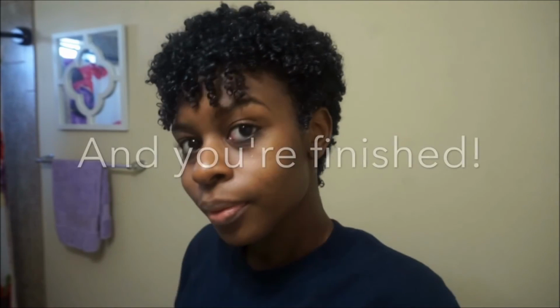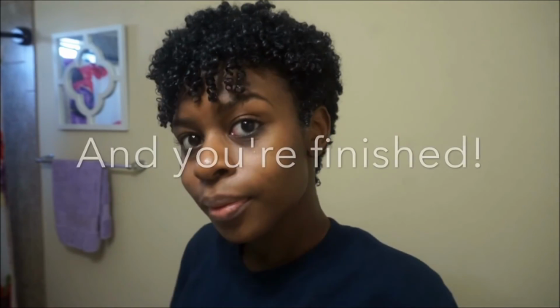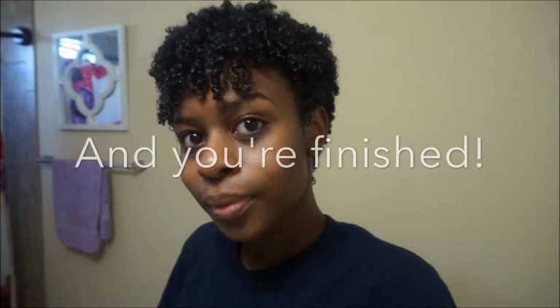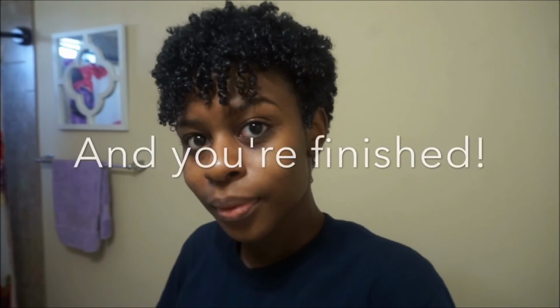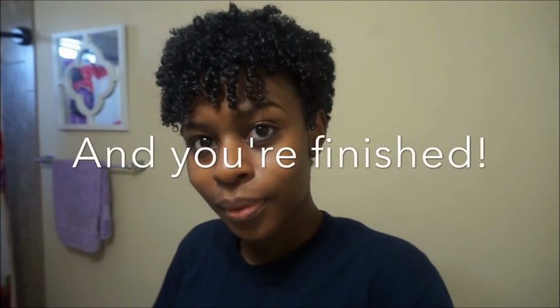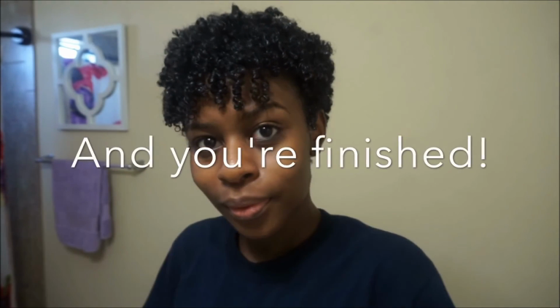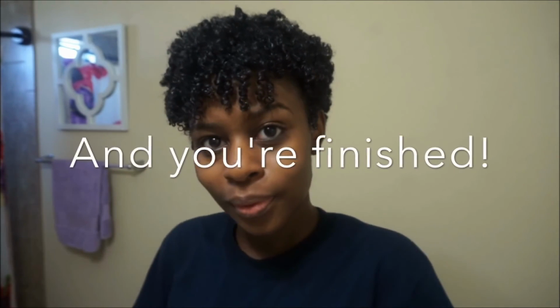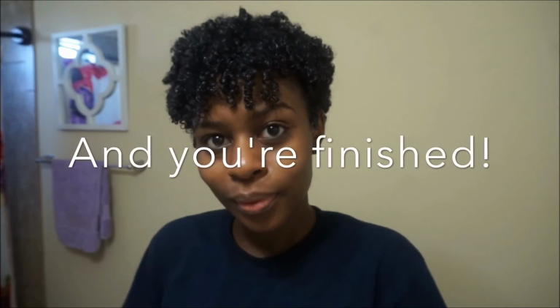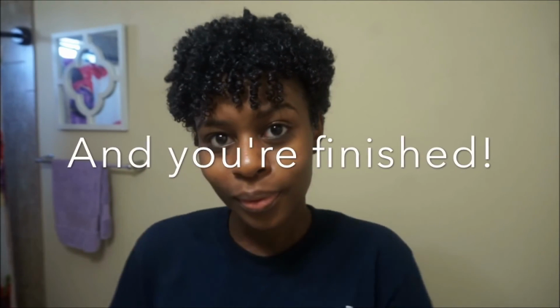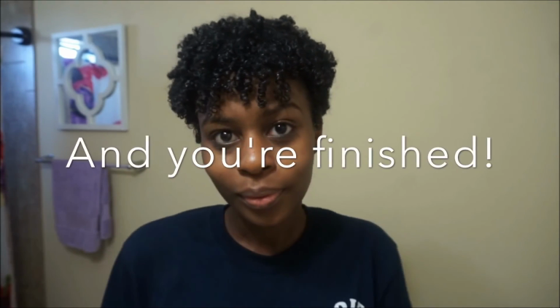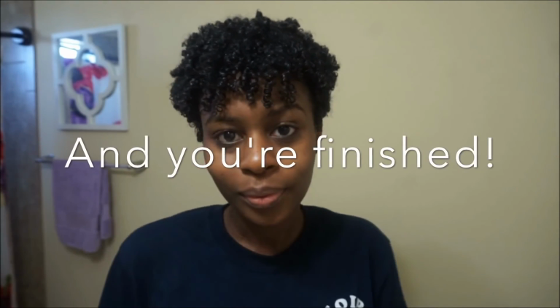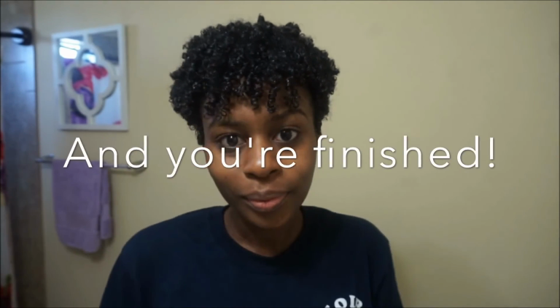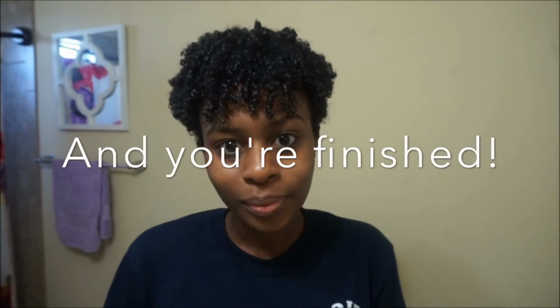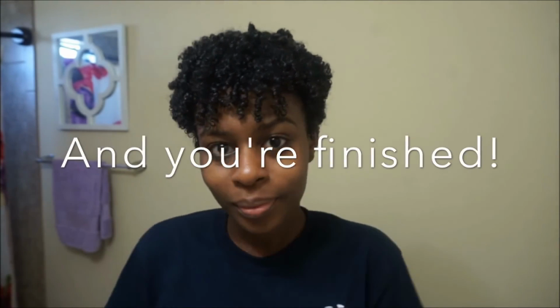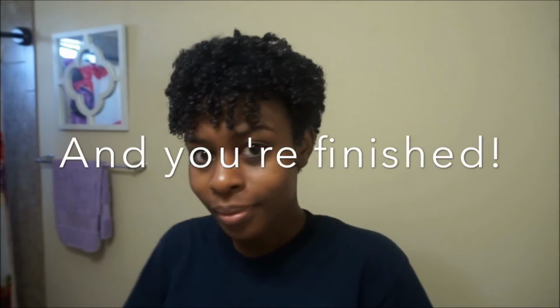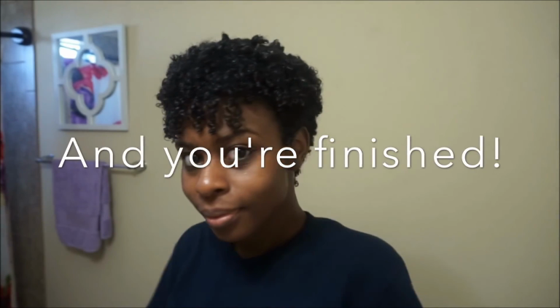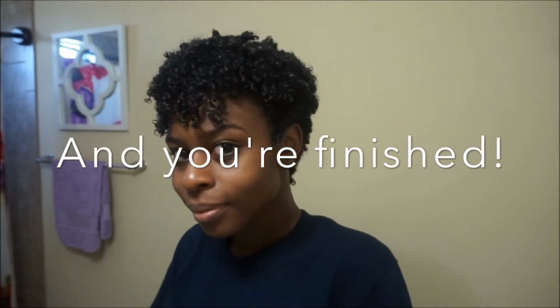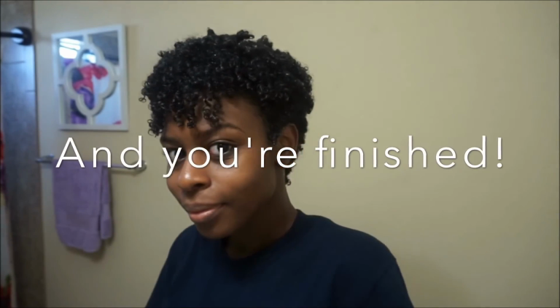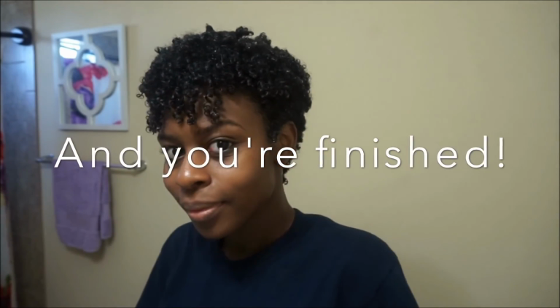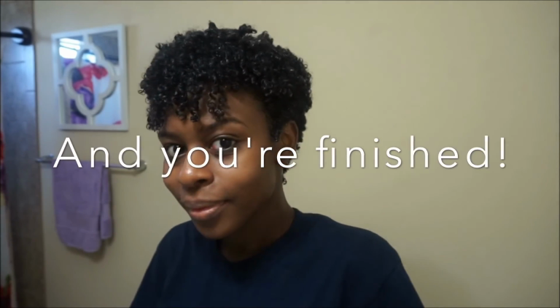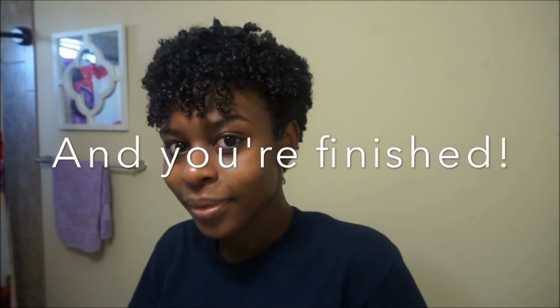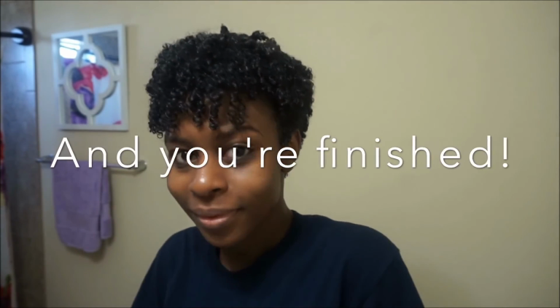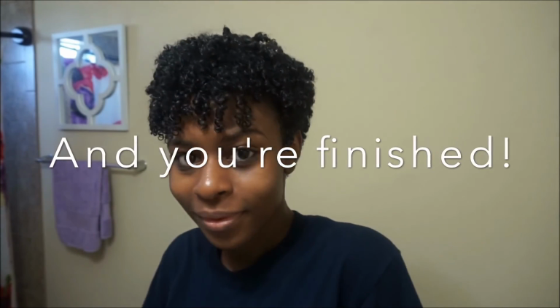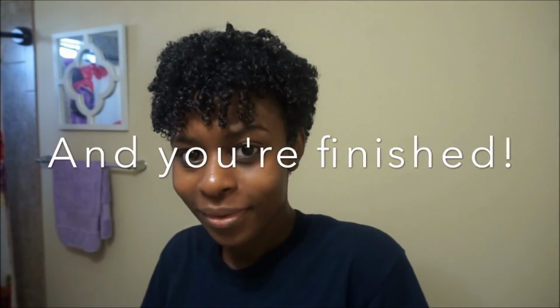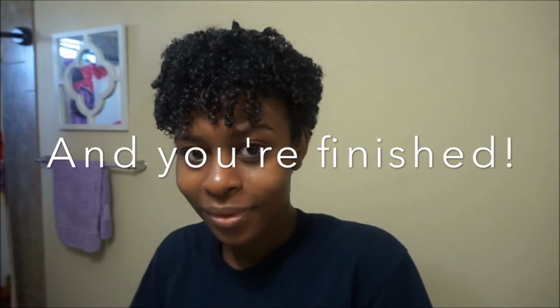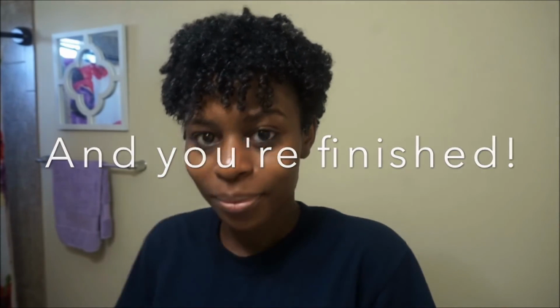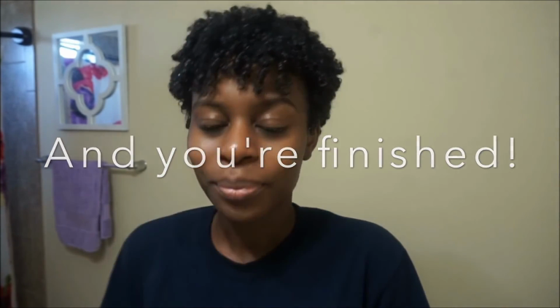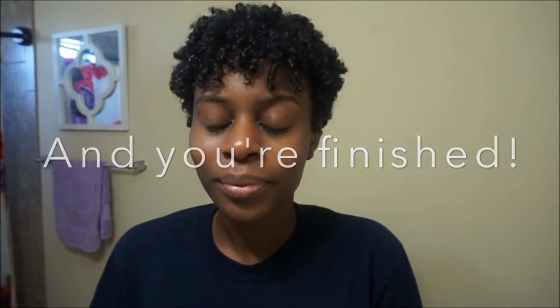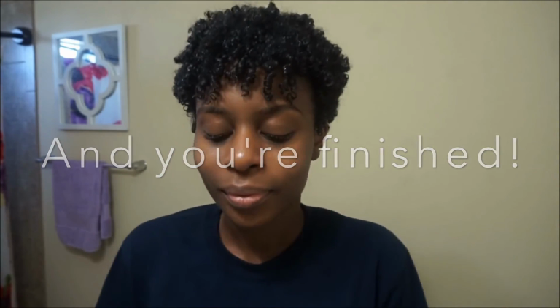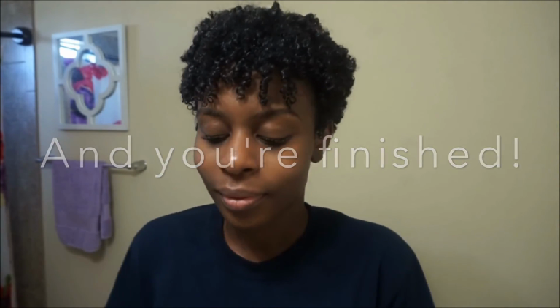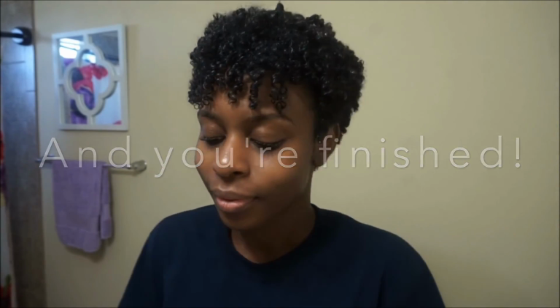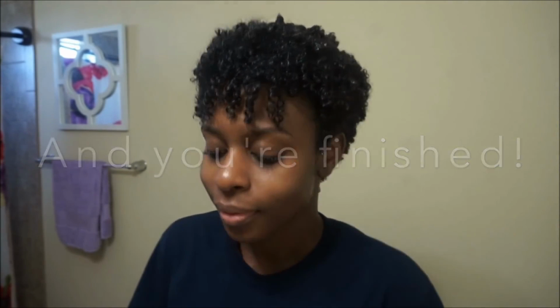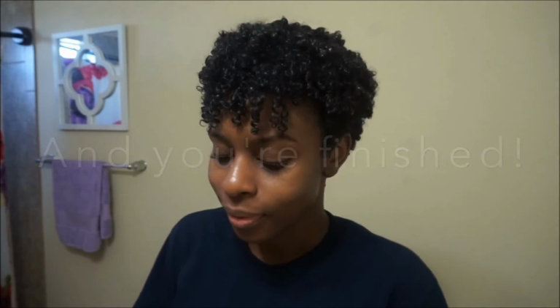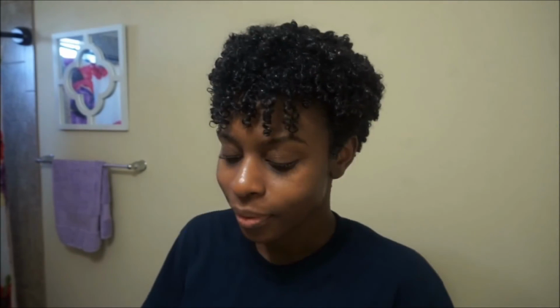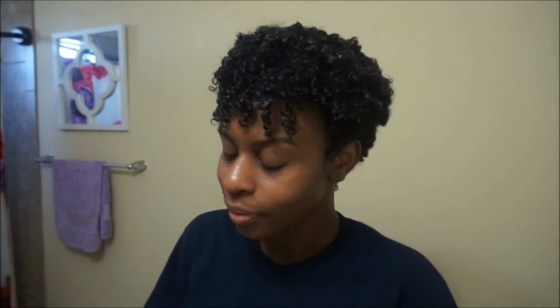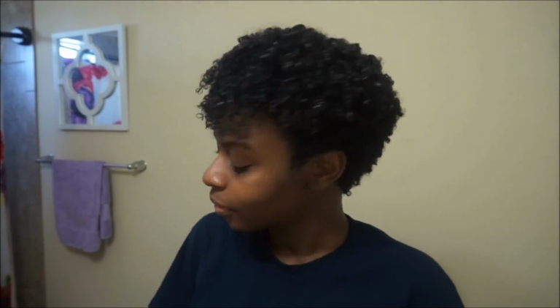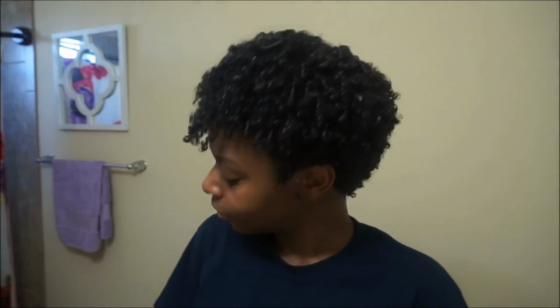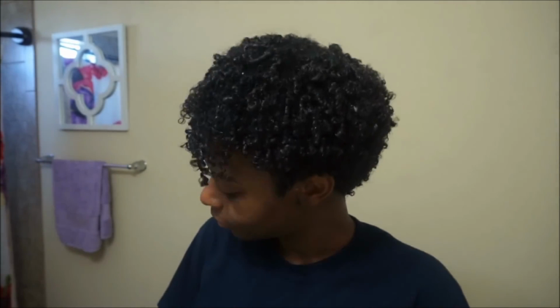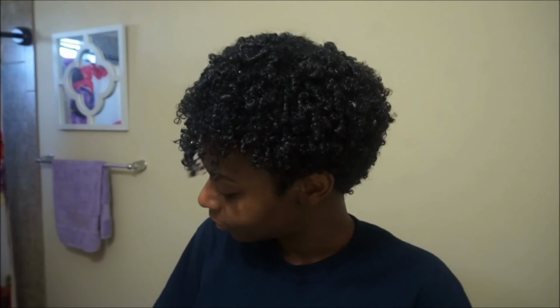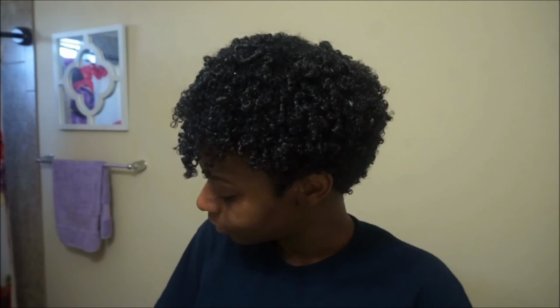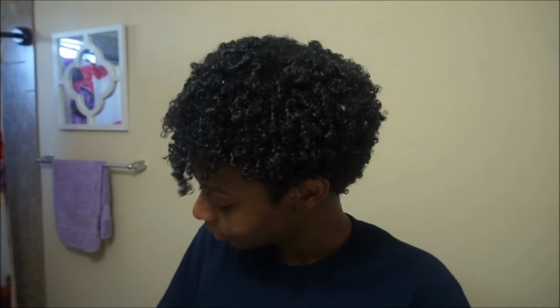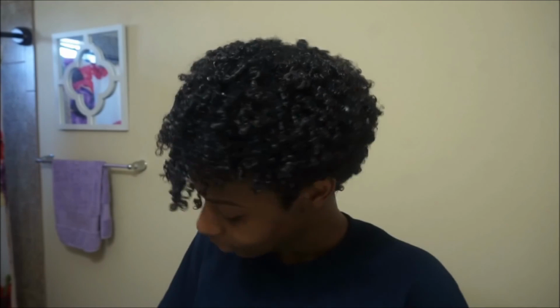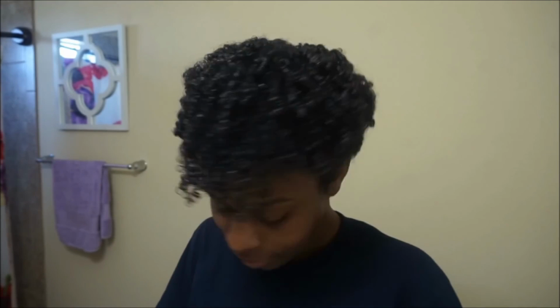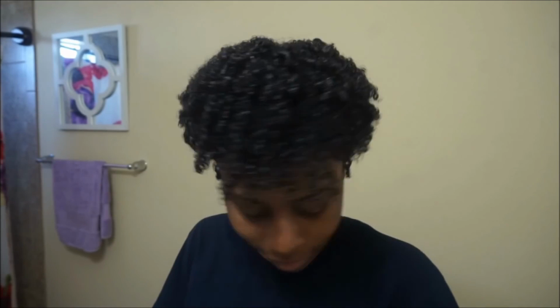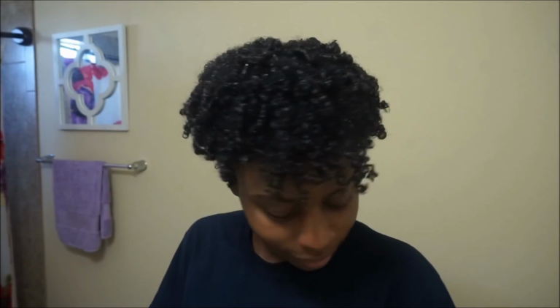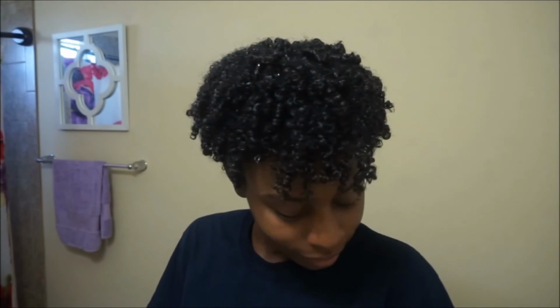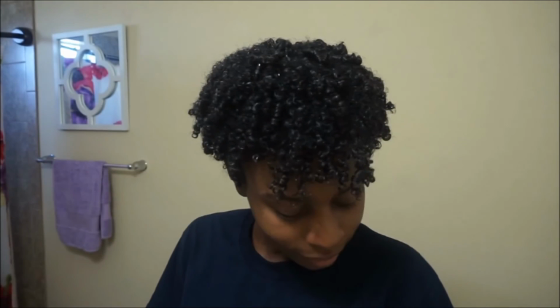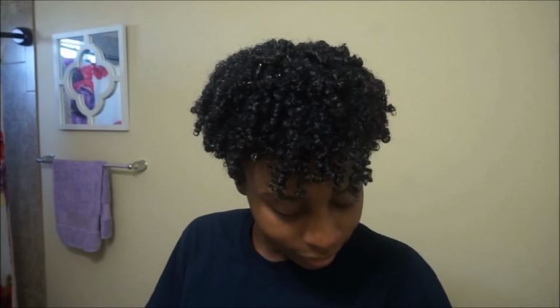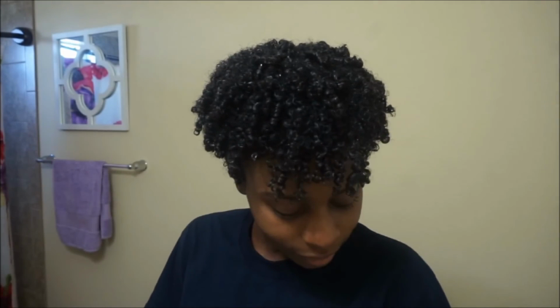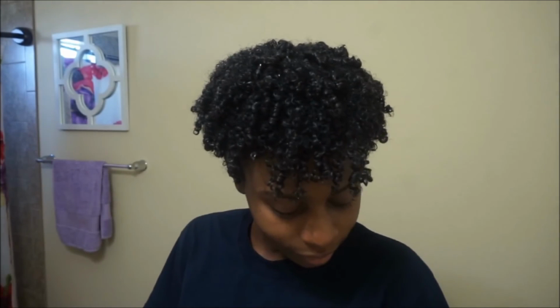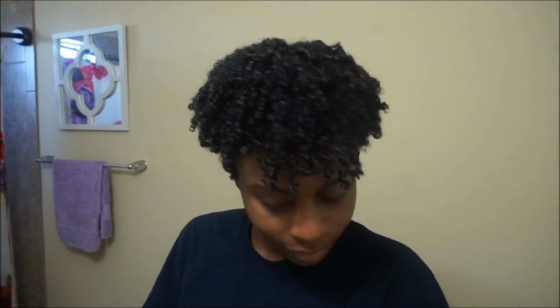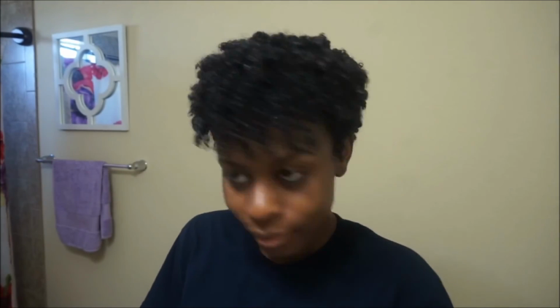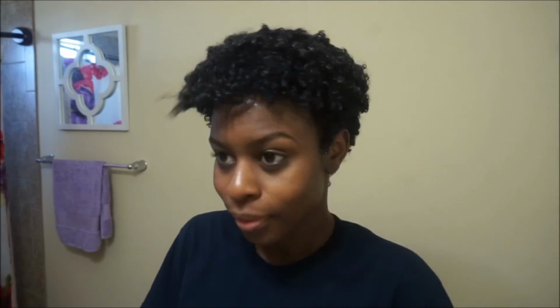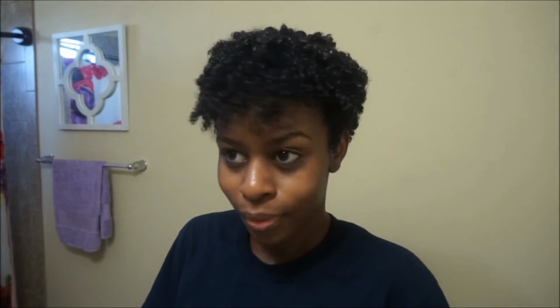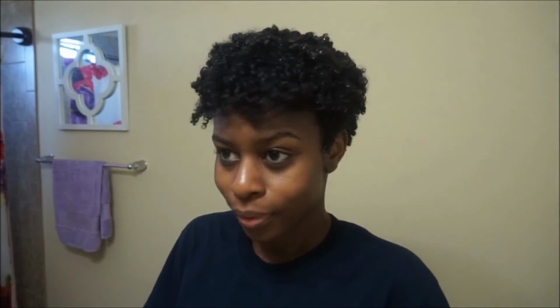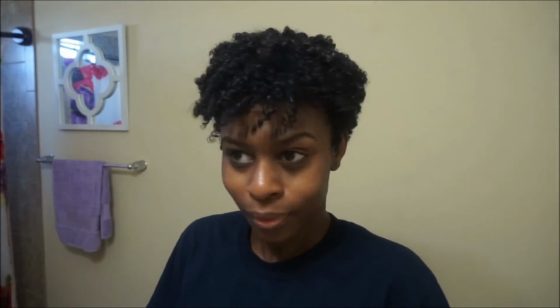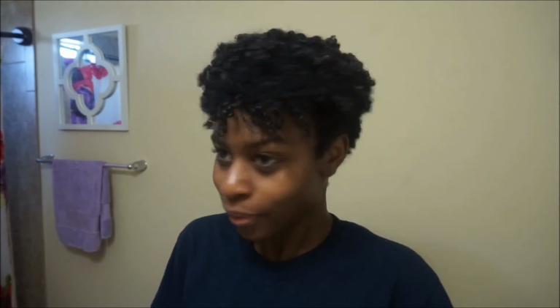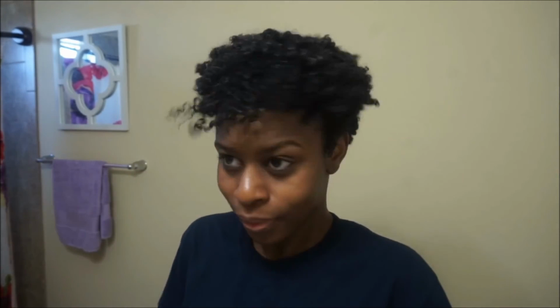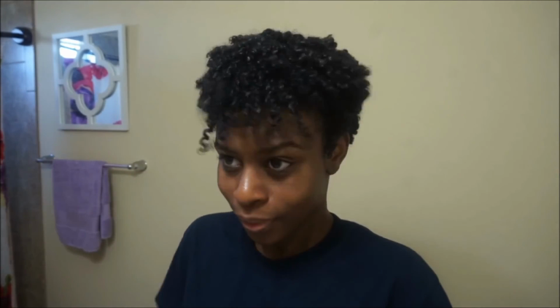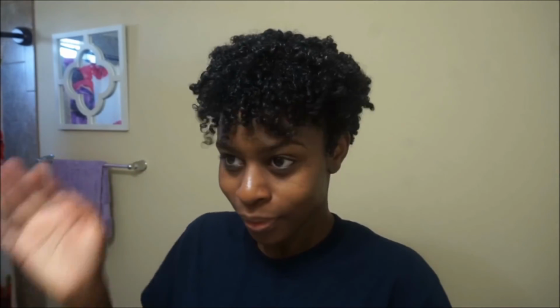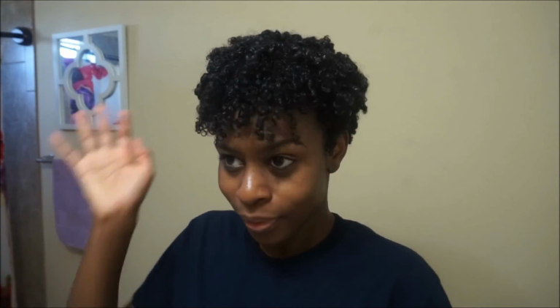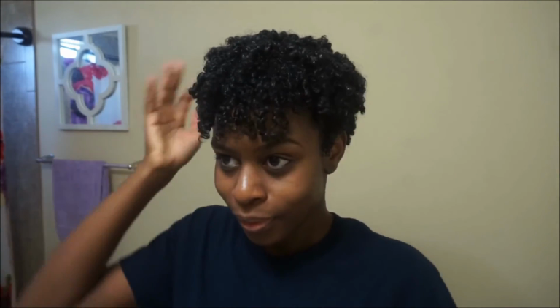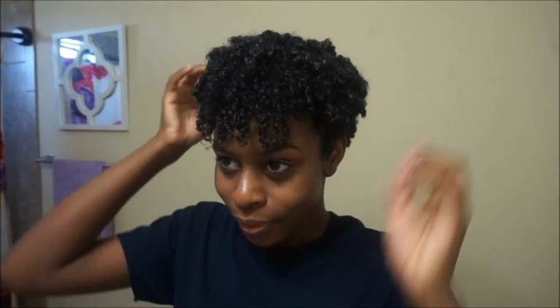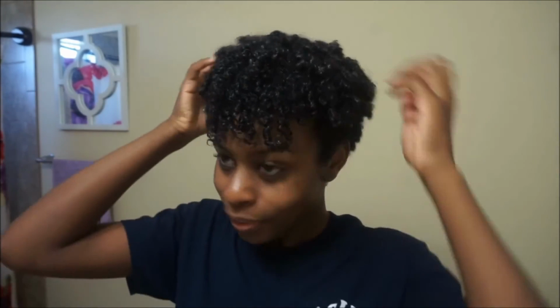And now we're finished! Be sure to like, comment, and subscribe, and let me know if there's anything else you want to see on my channel. Bye!